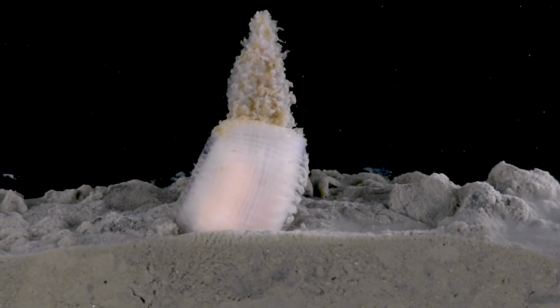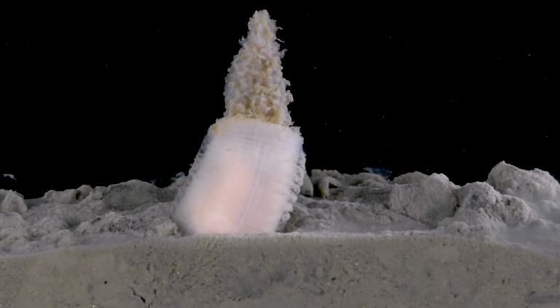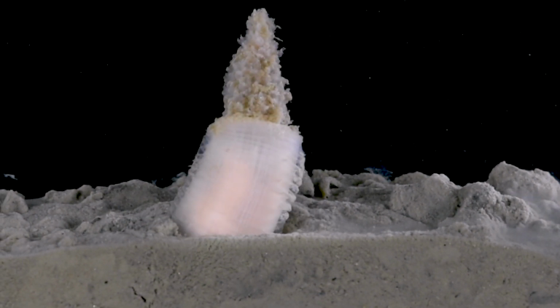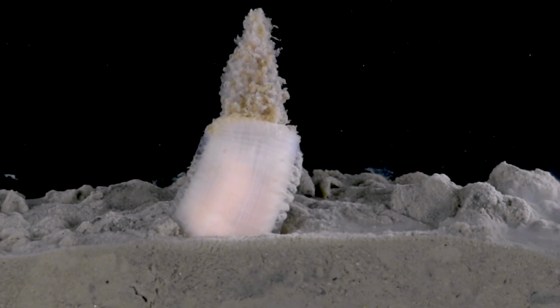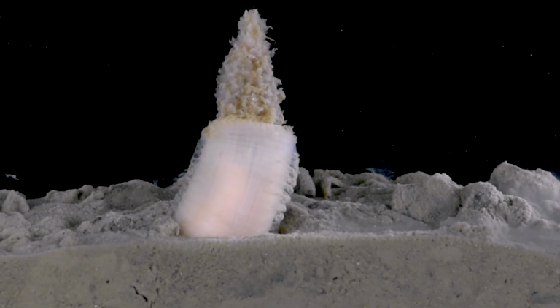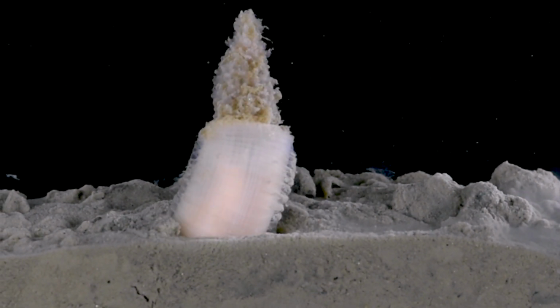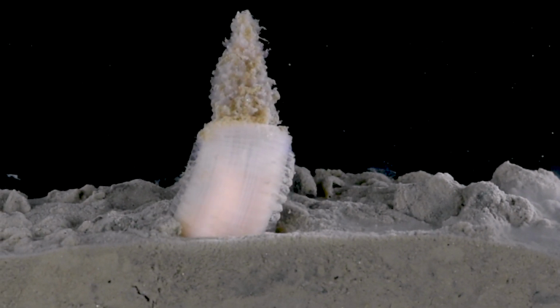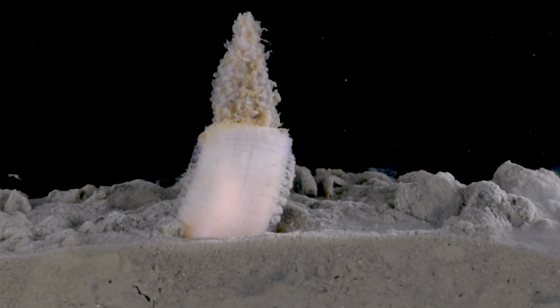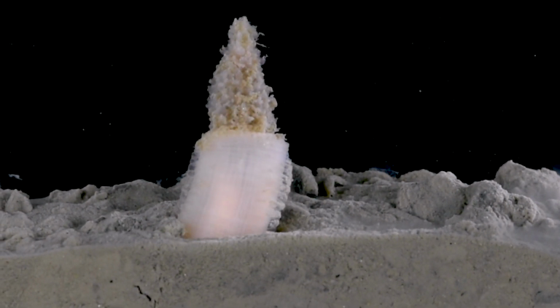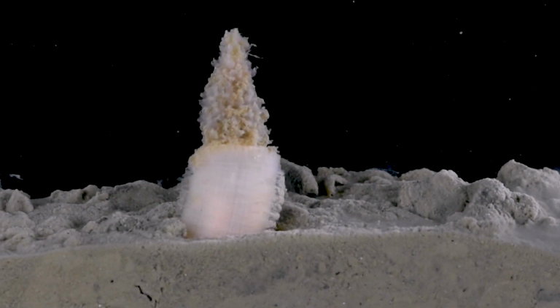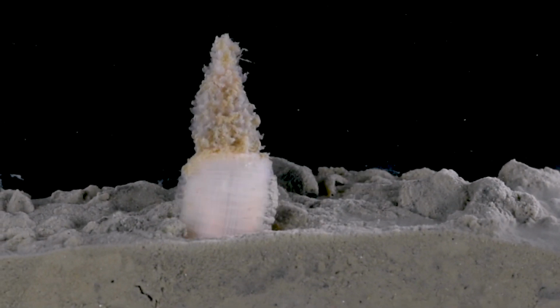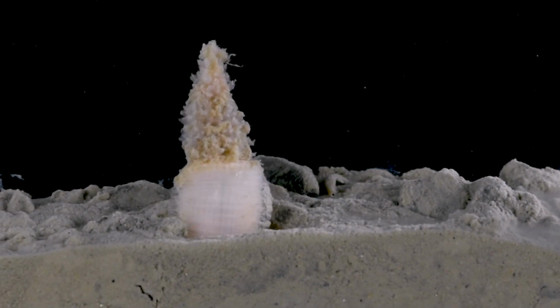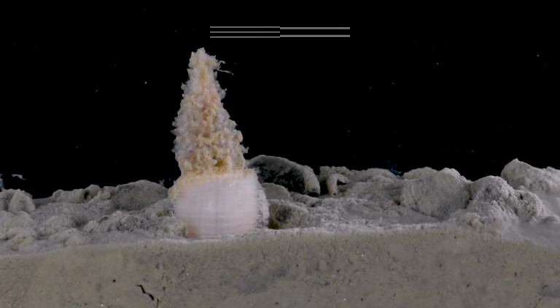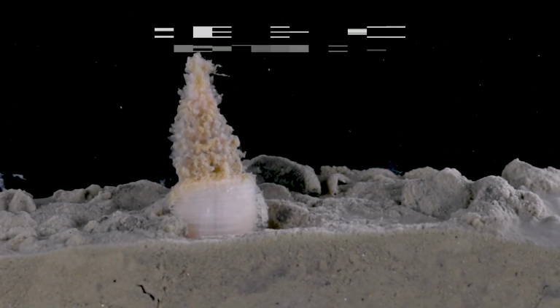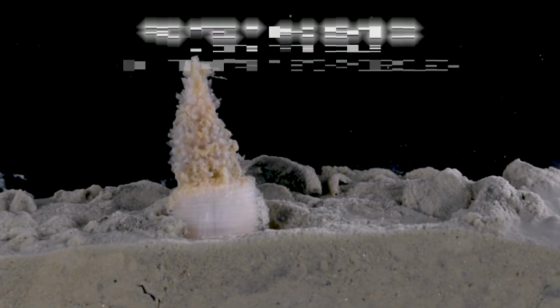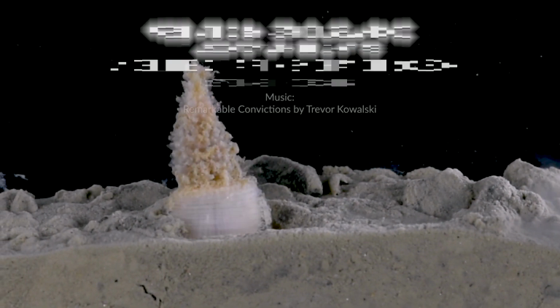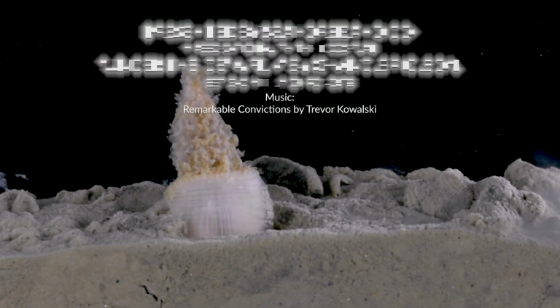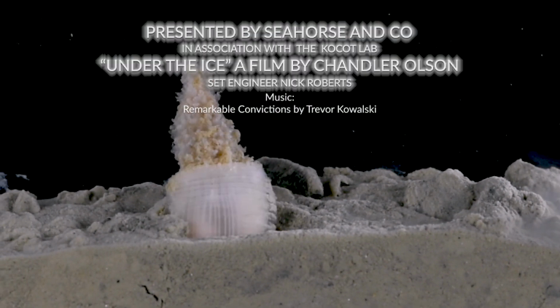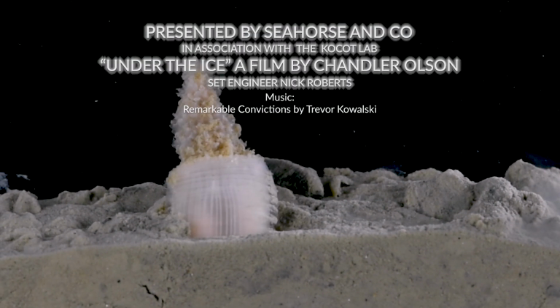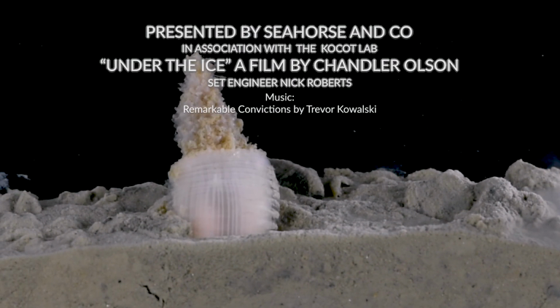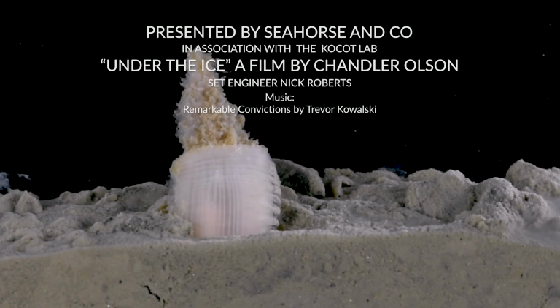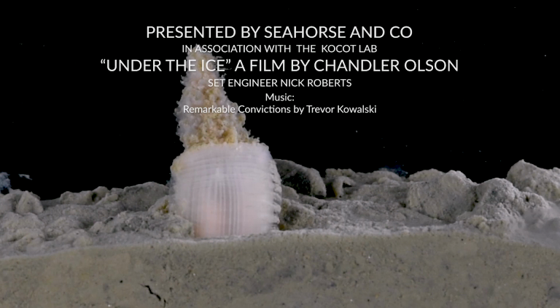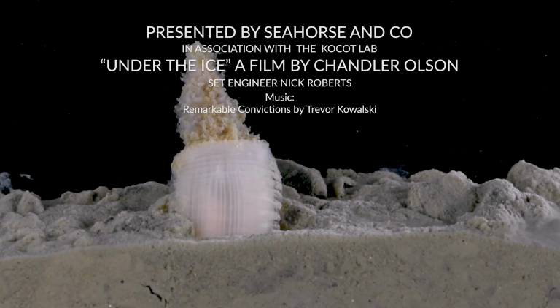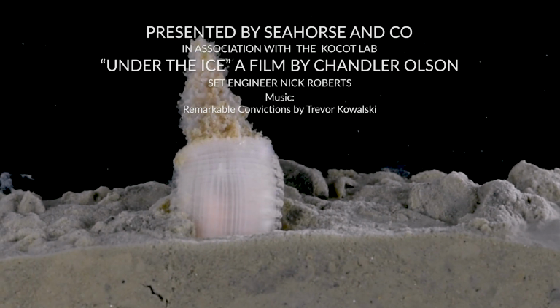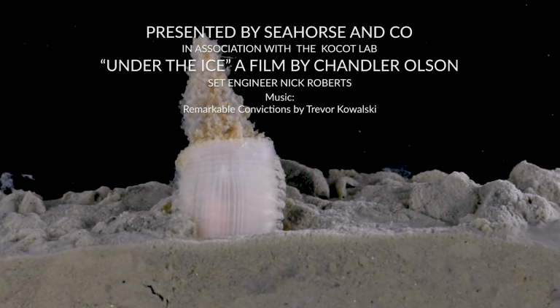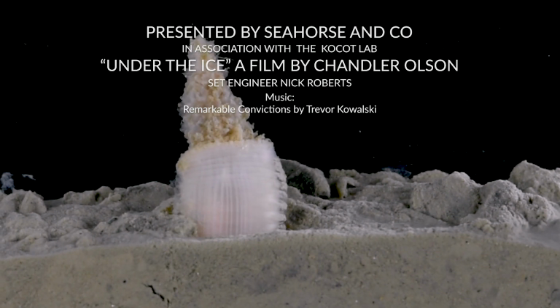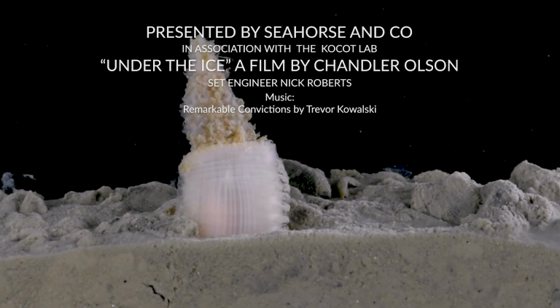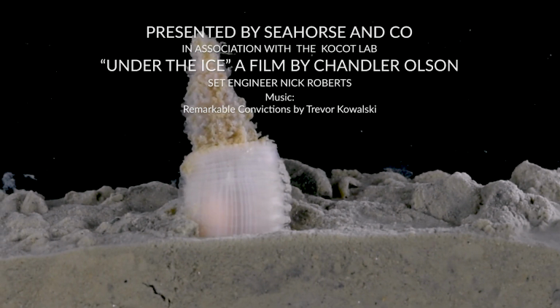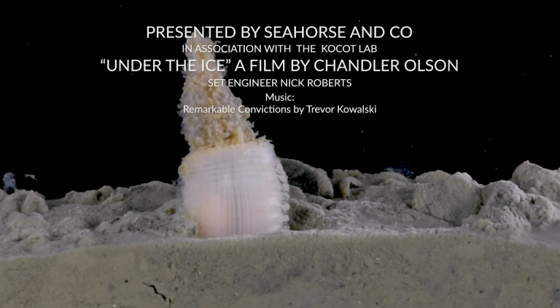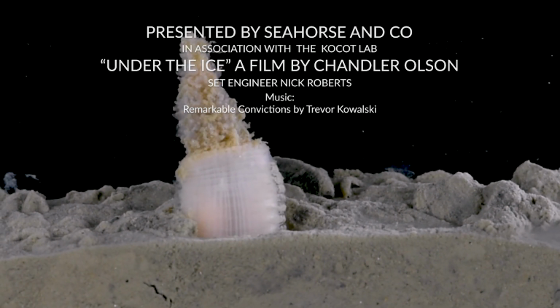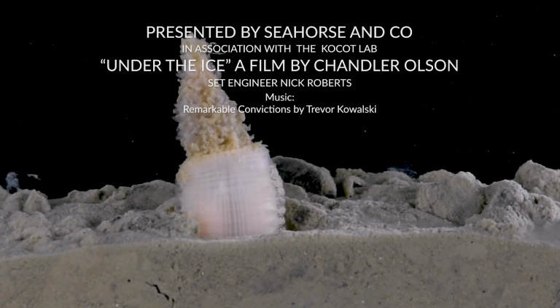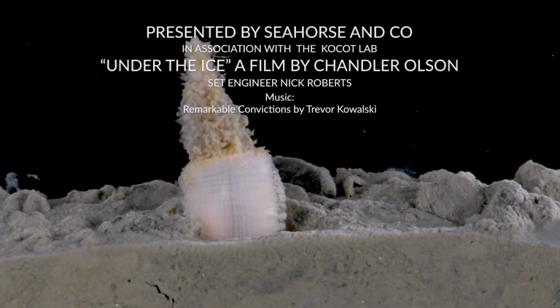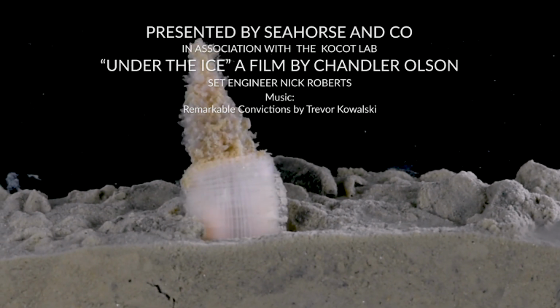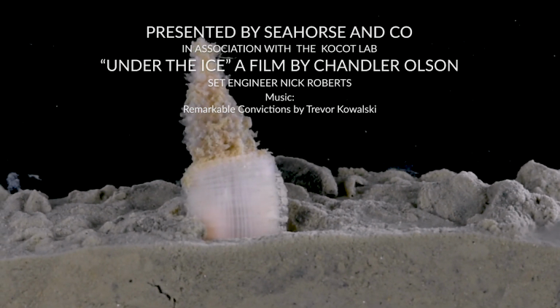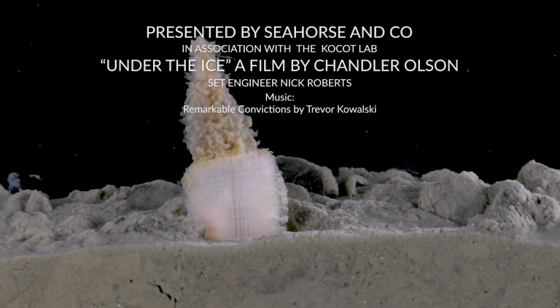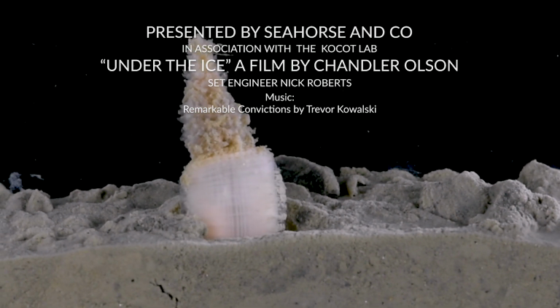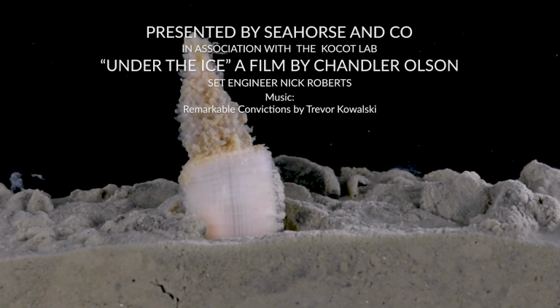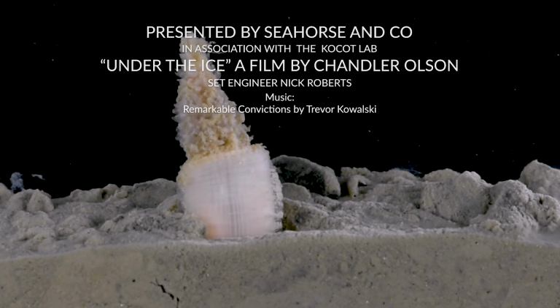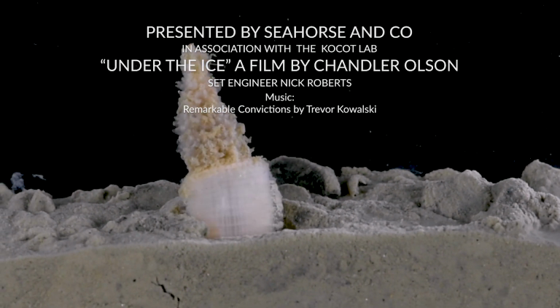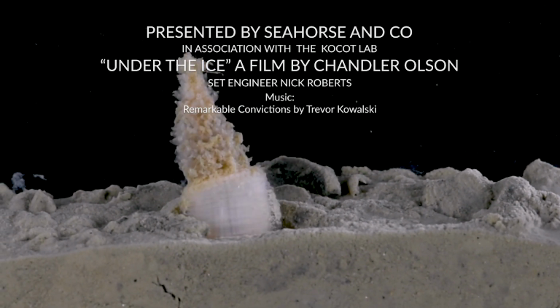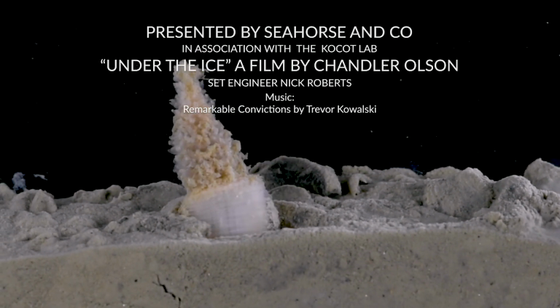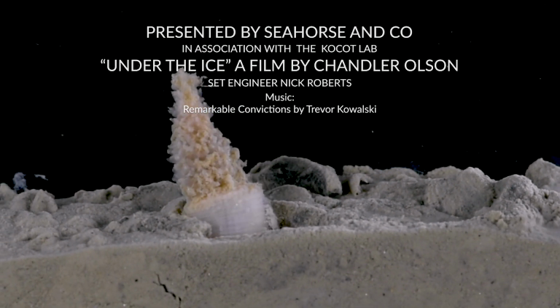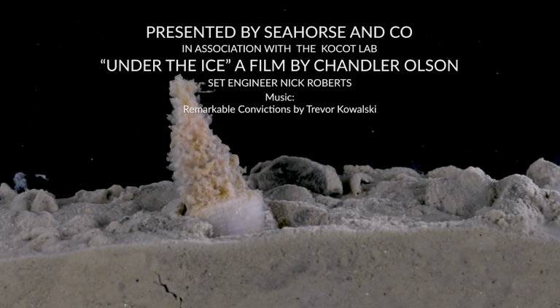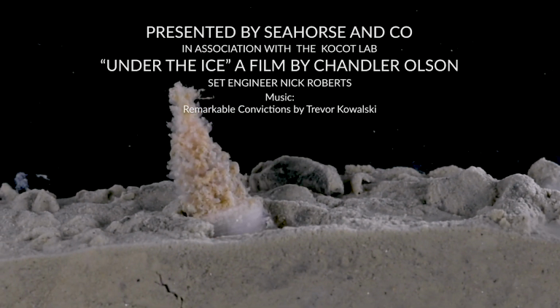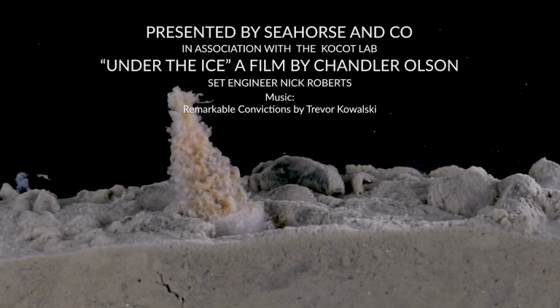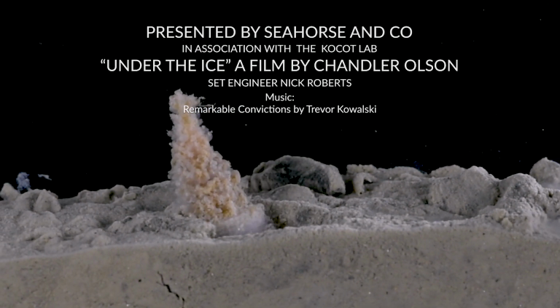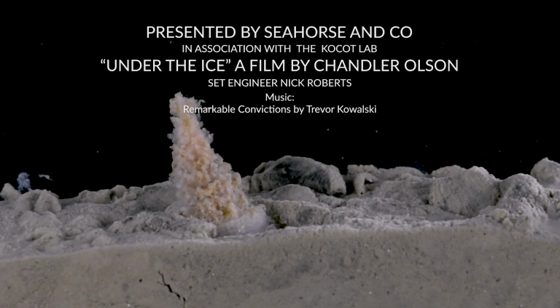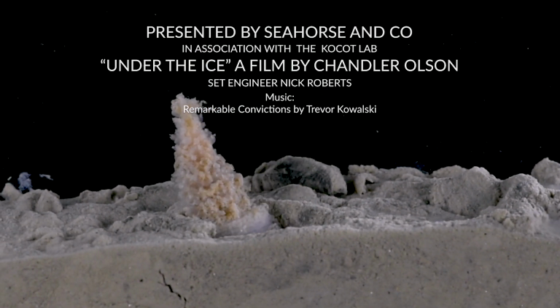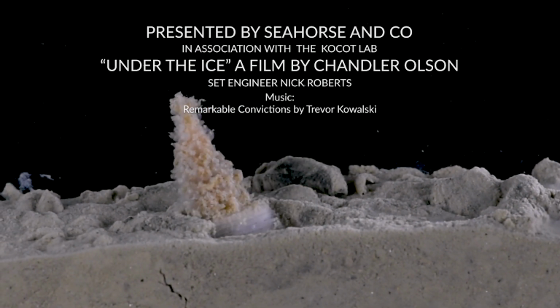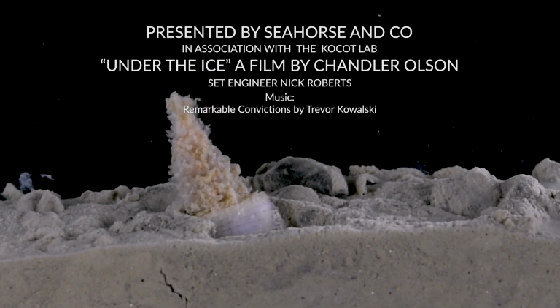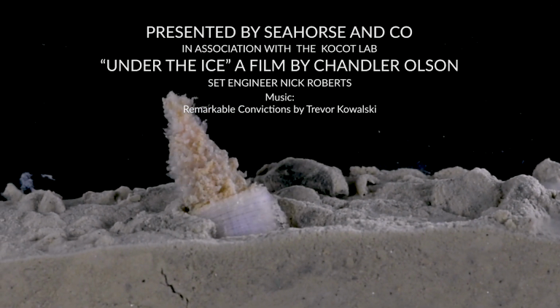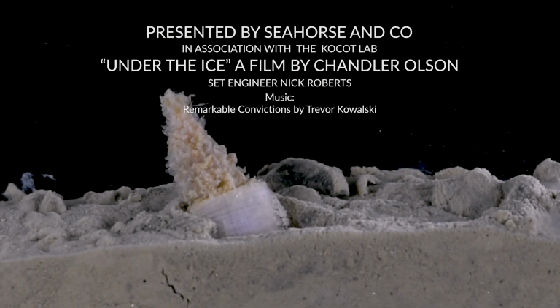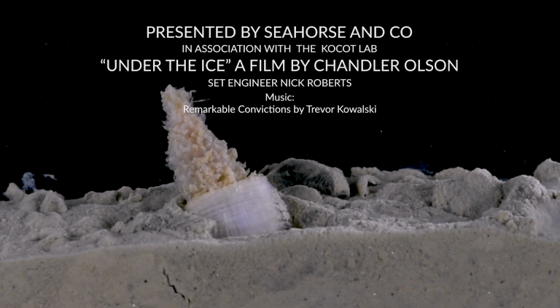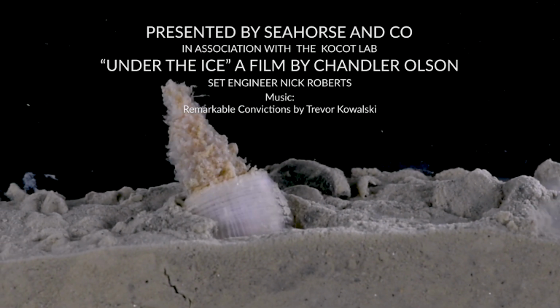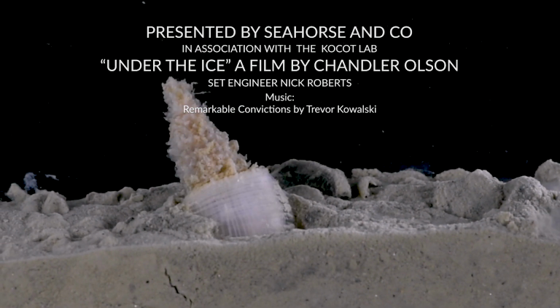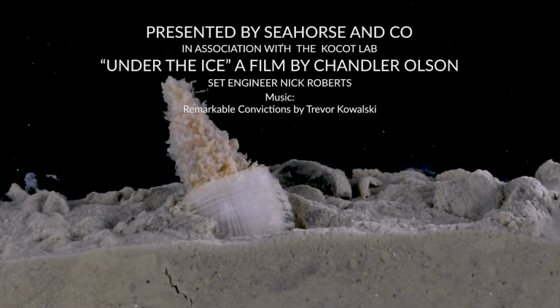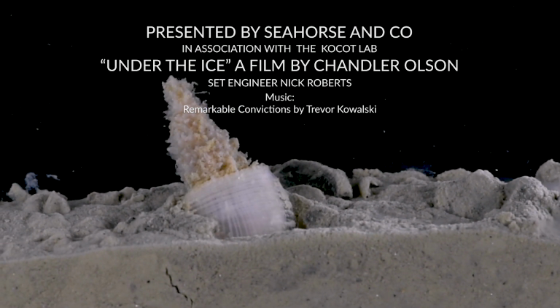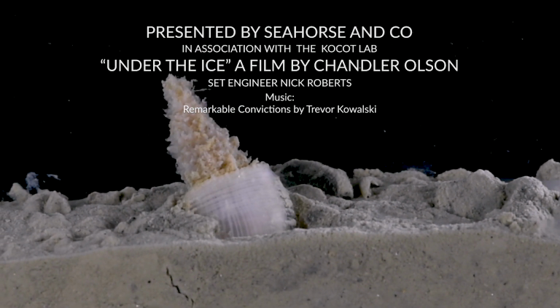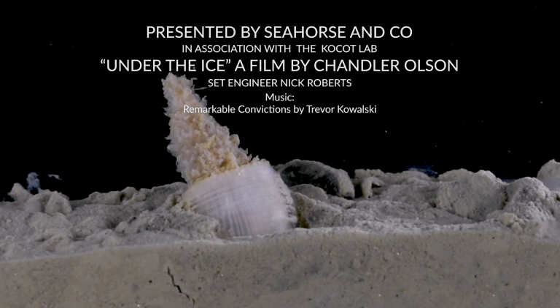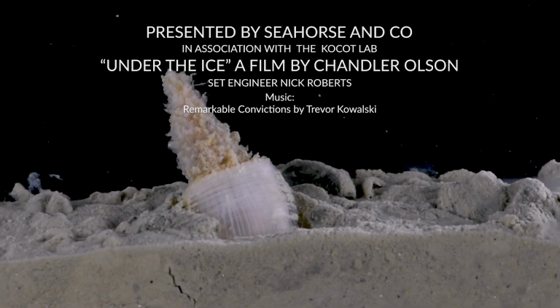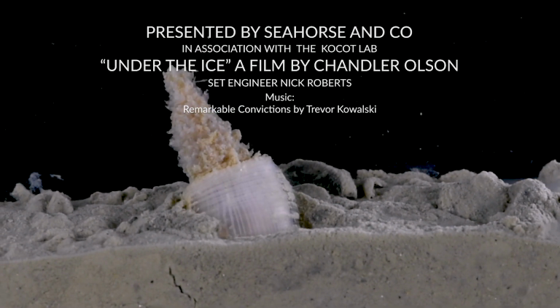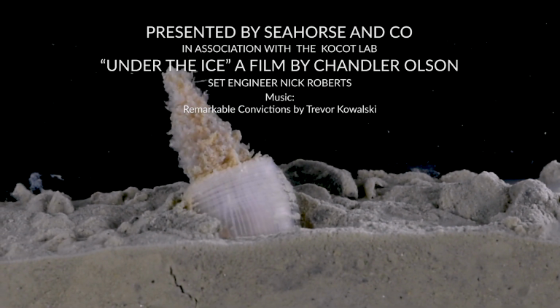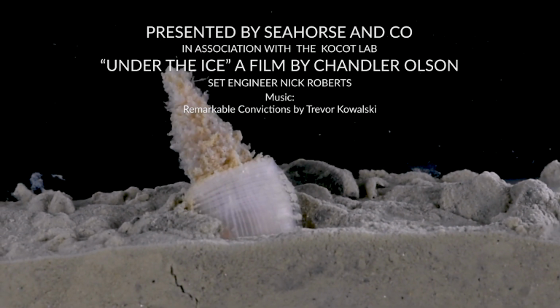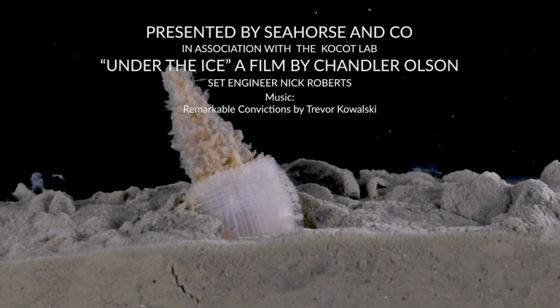If you enjoyed learning about cactus worms, please subscribe and continue to join us on our adventure around the southern continent.